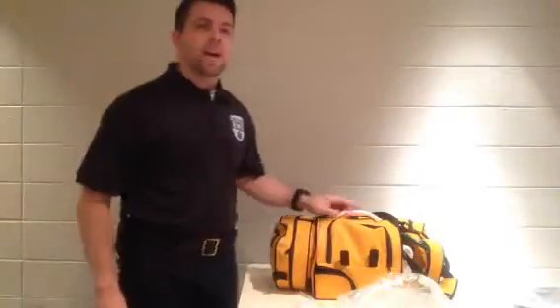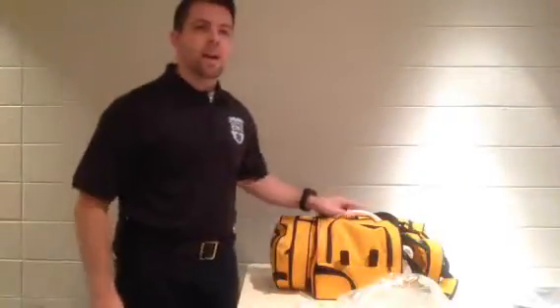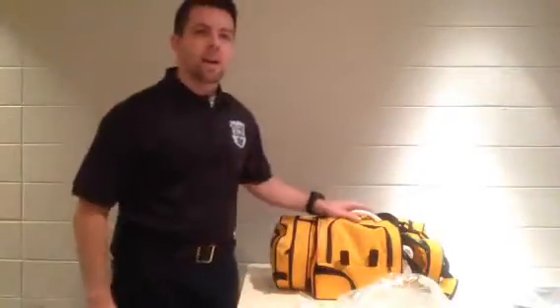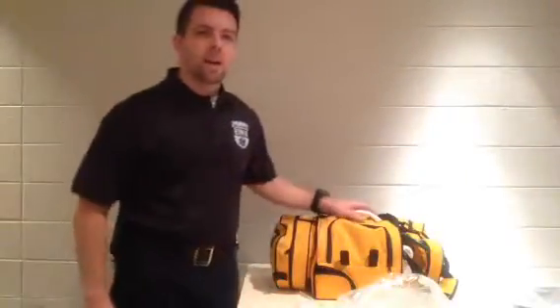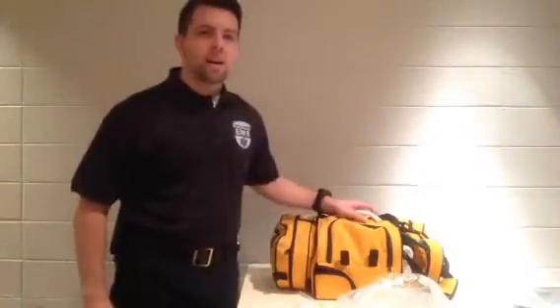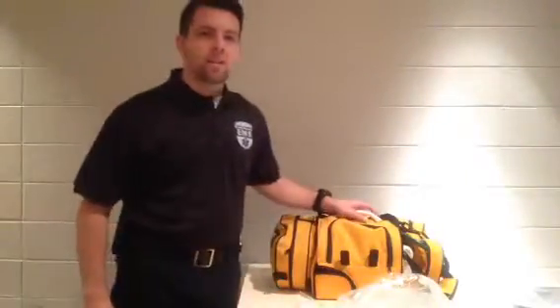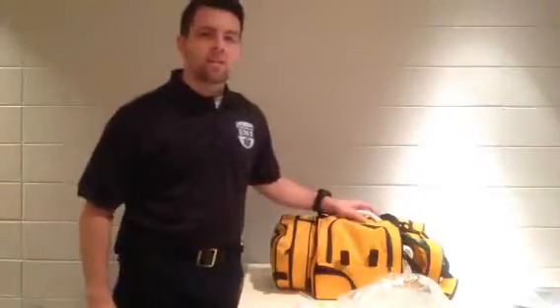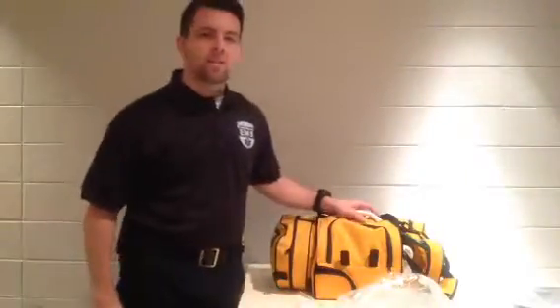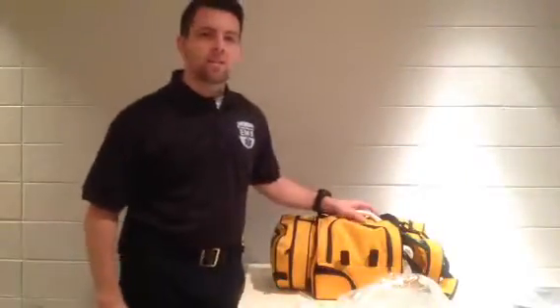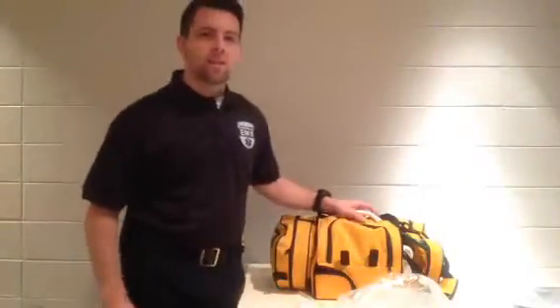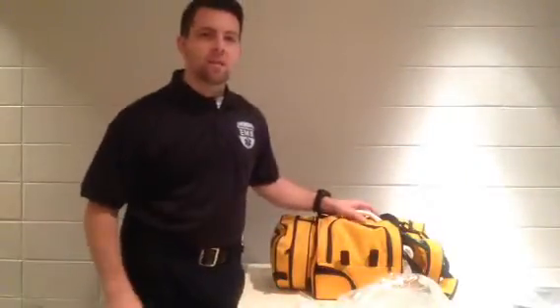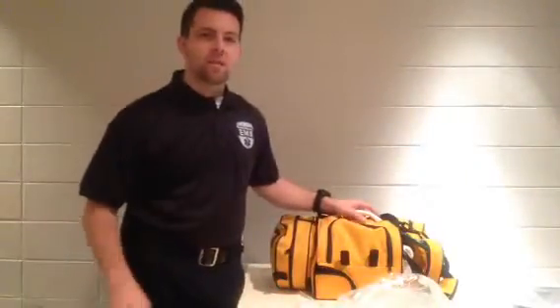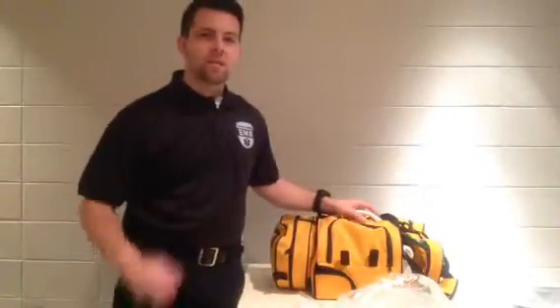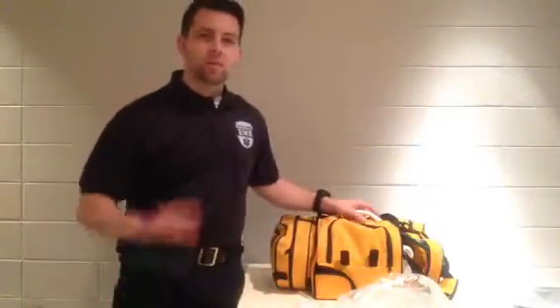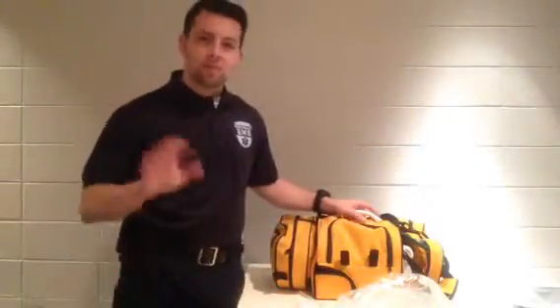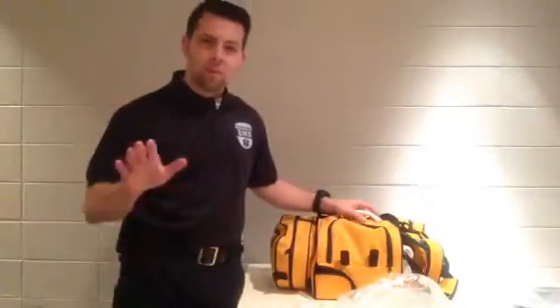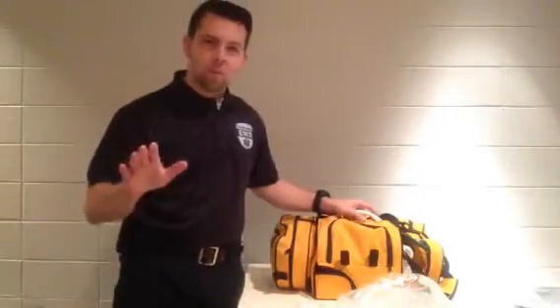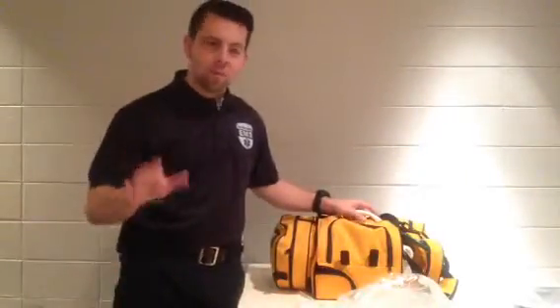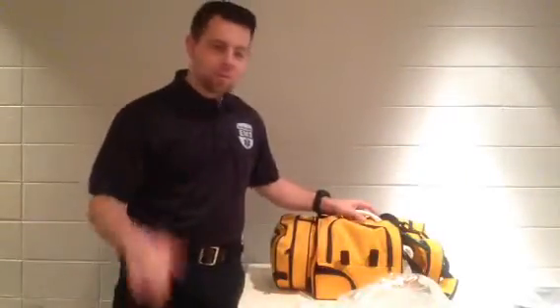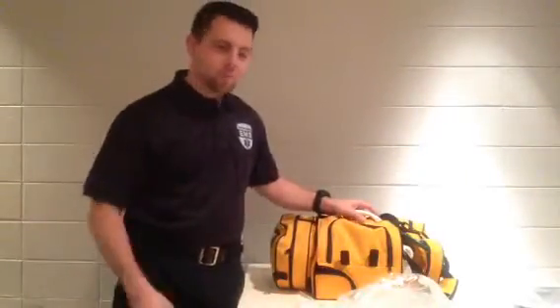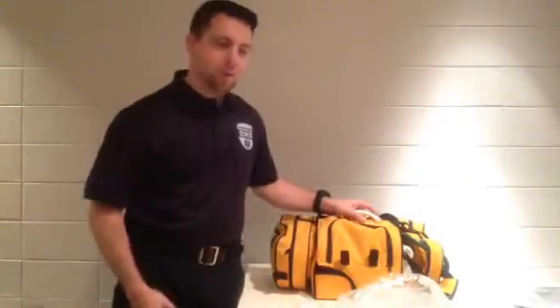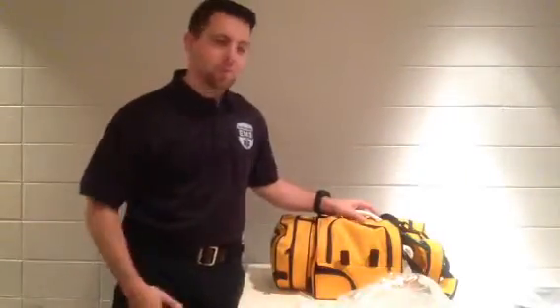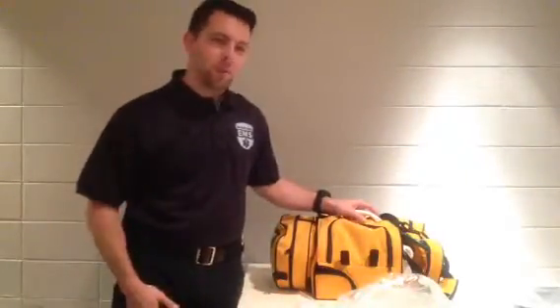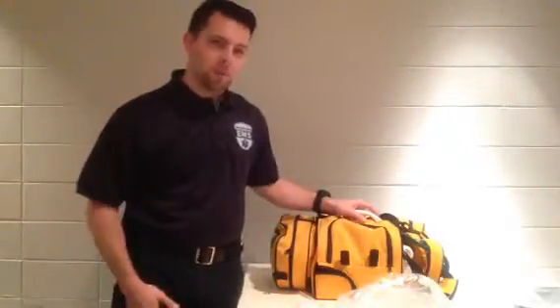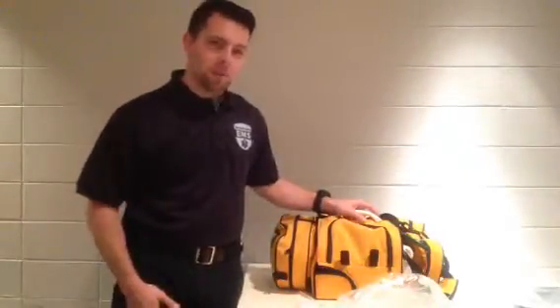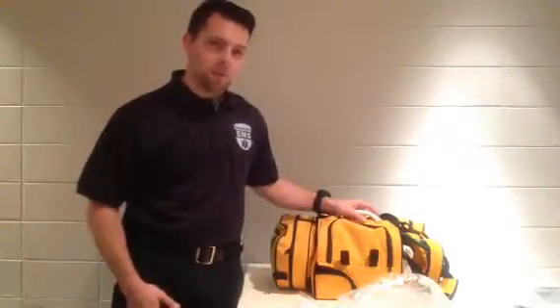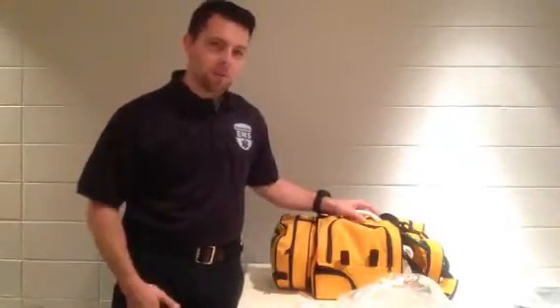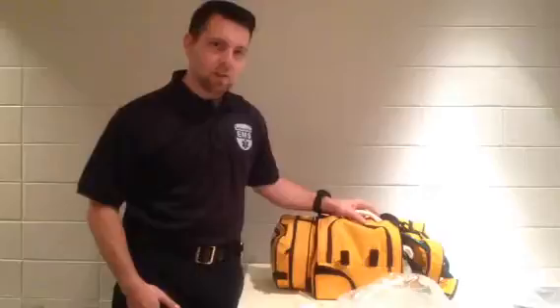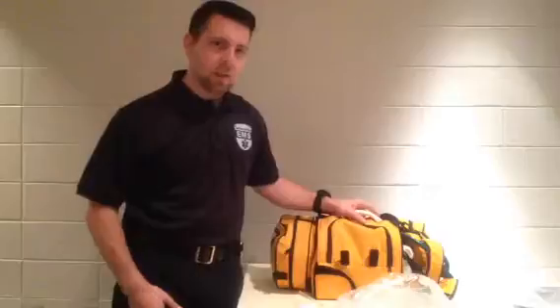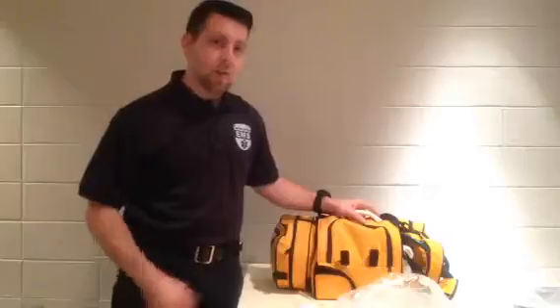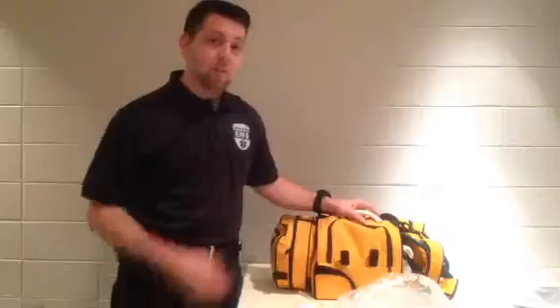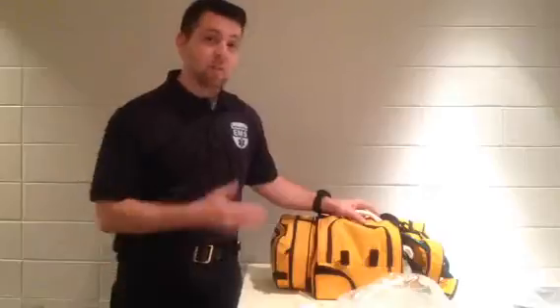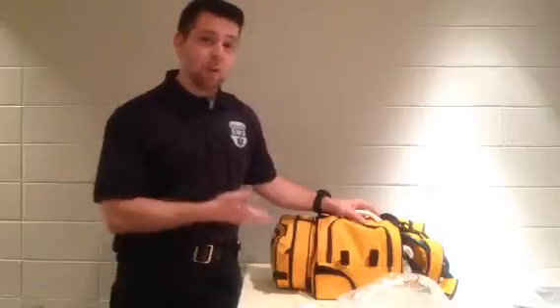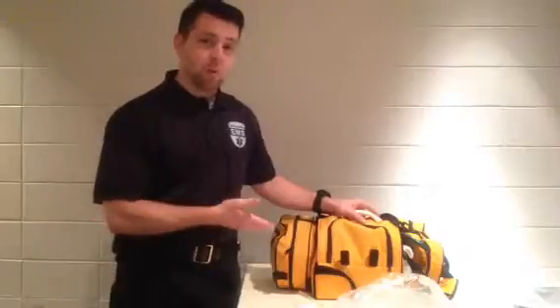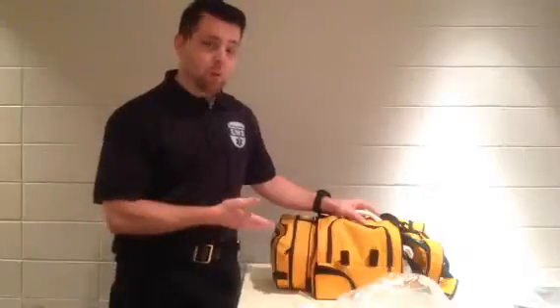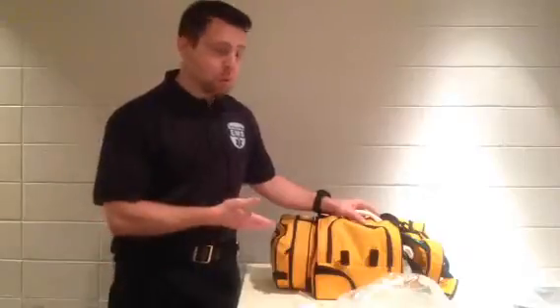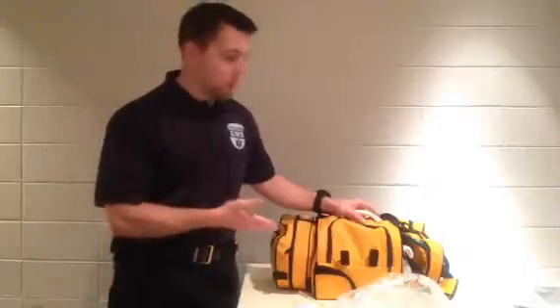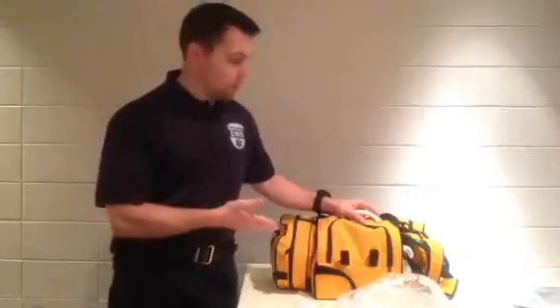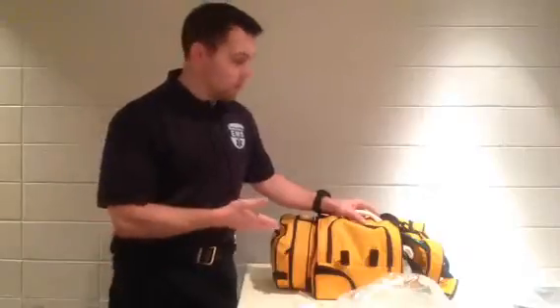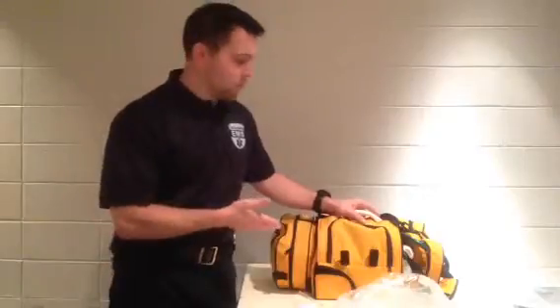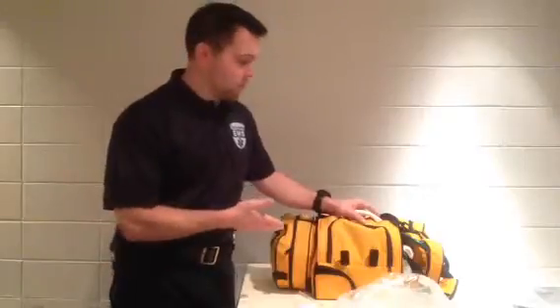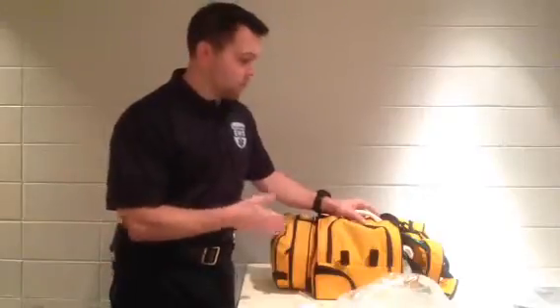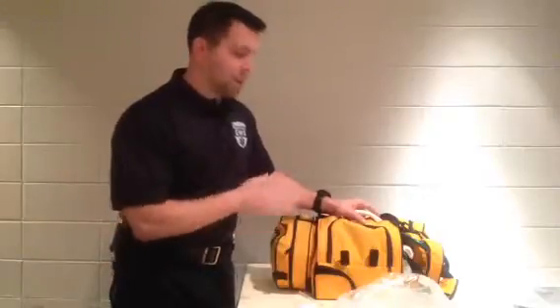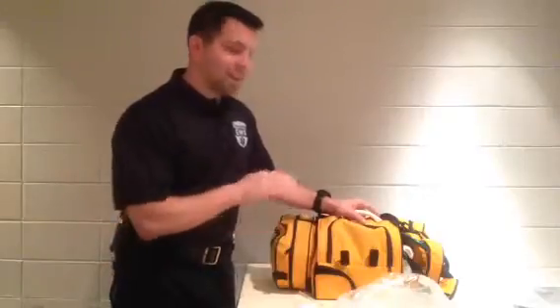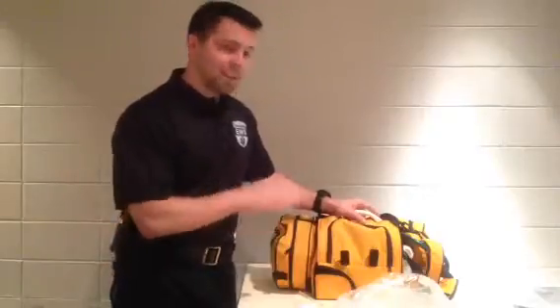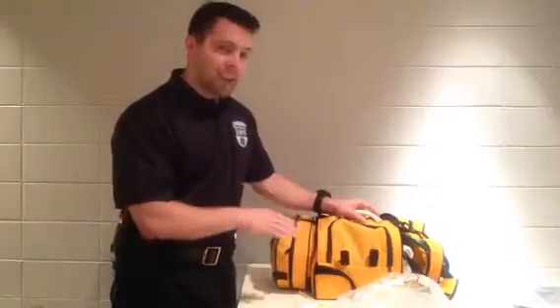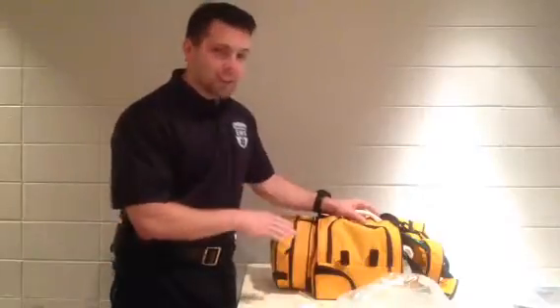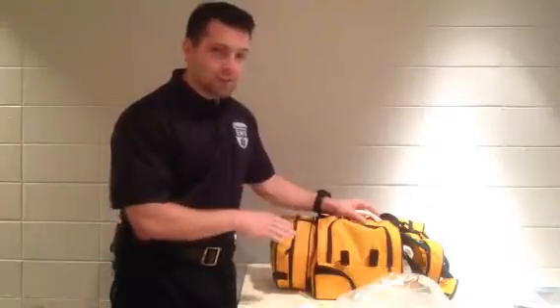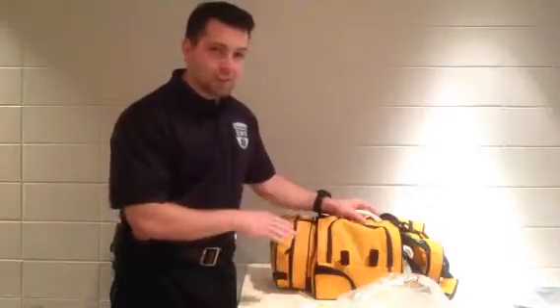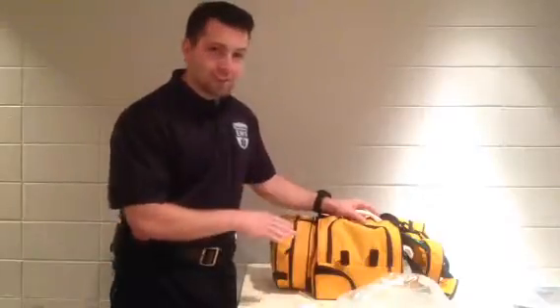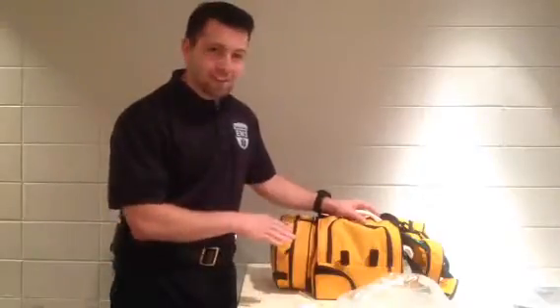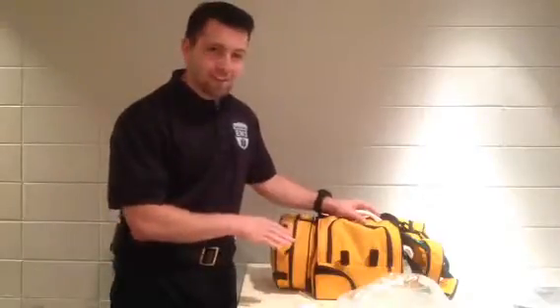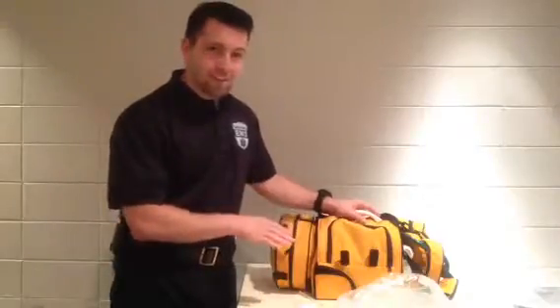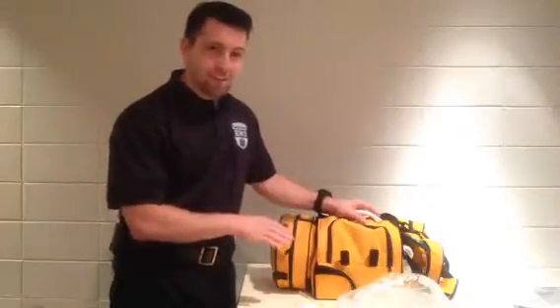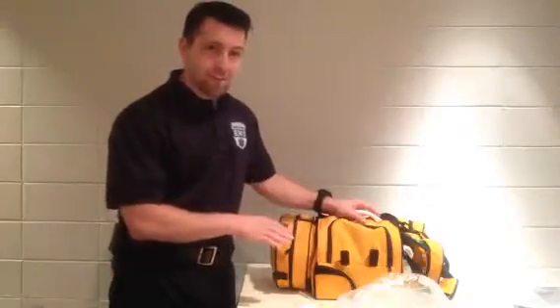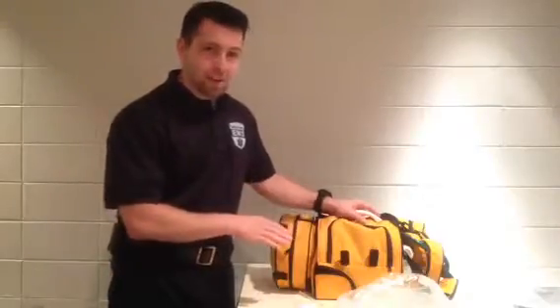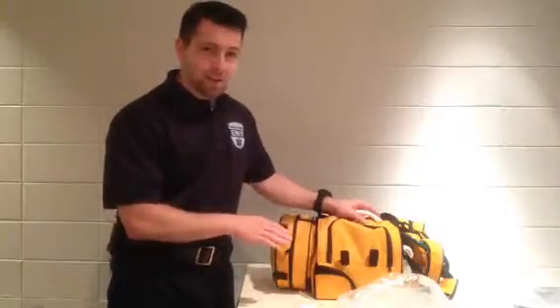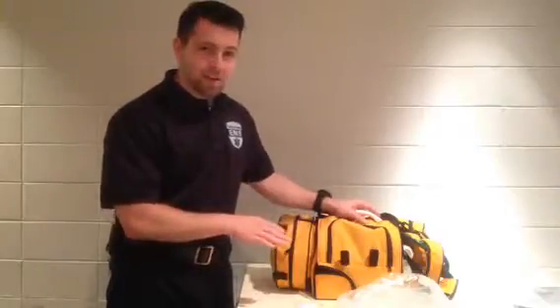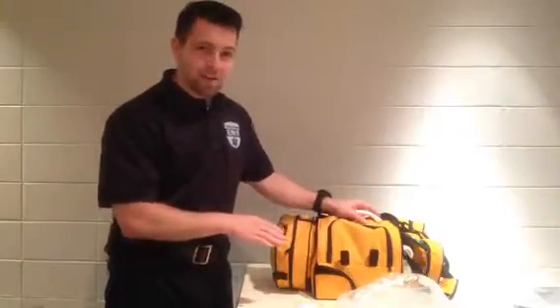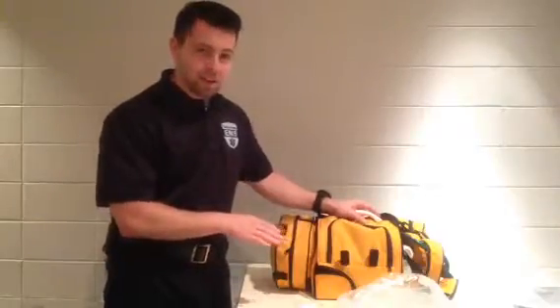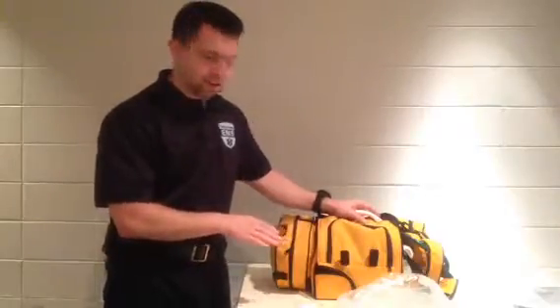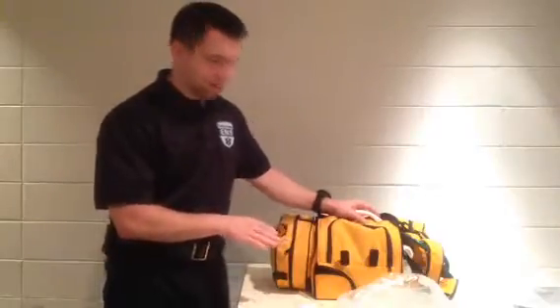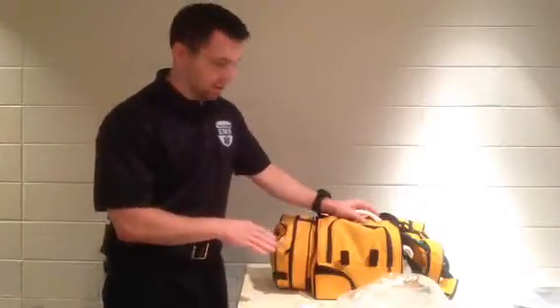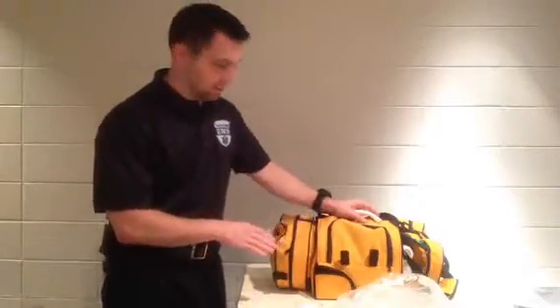Hey guys! Good afternoon and welcome. My name is Gary Peterson and today we're going to be going over the HT70 Plus ventilator.